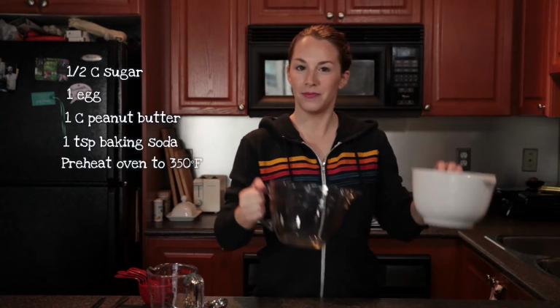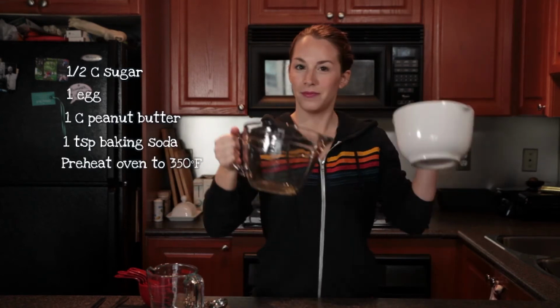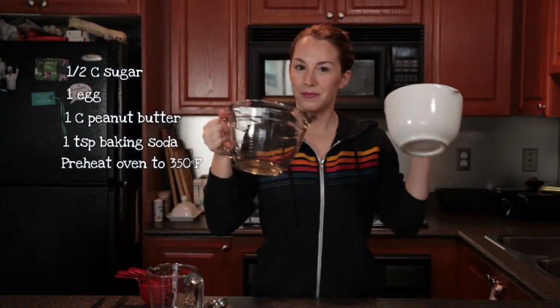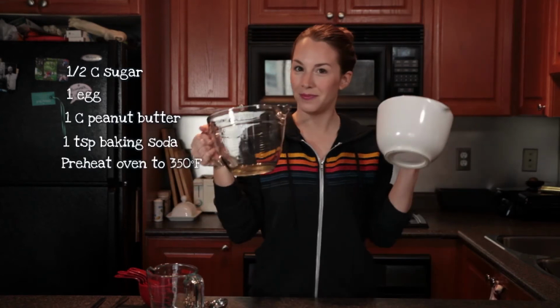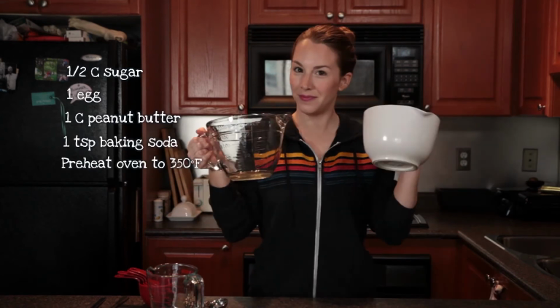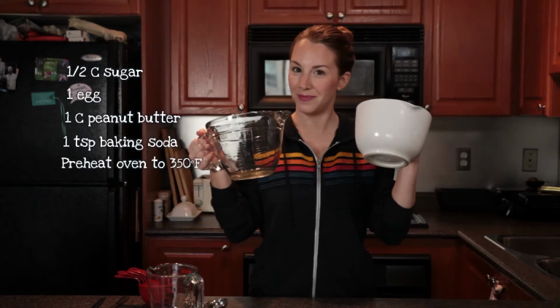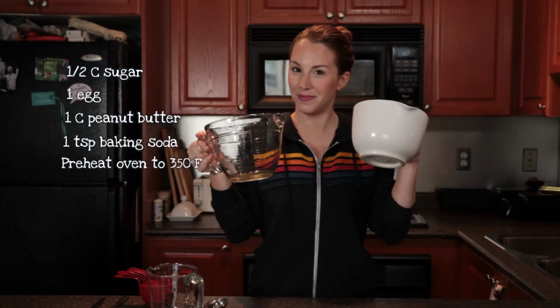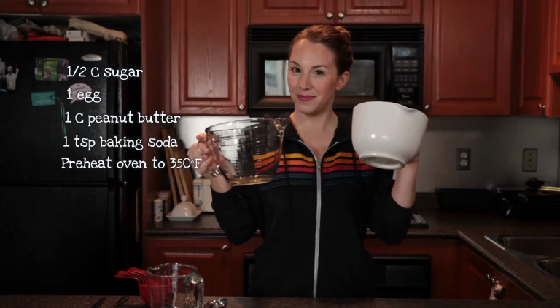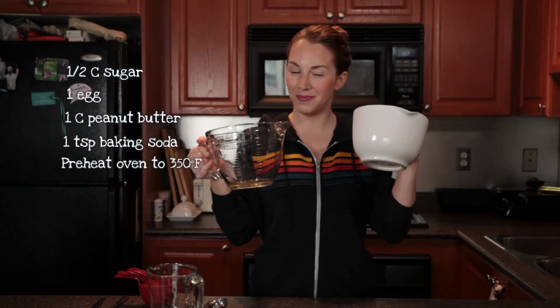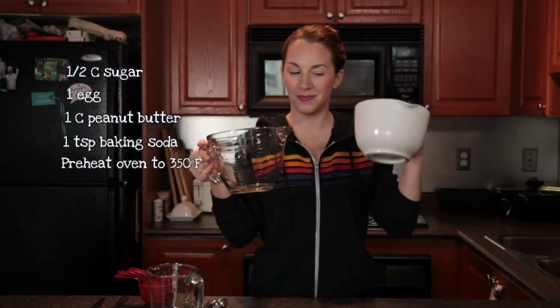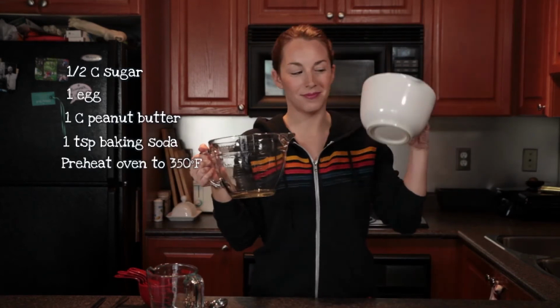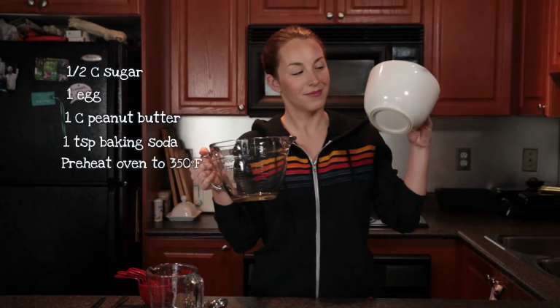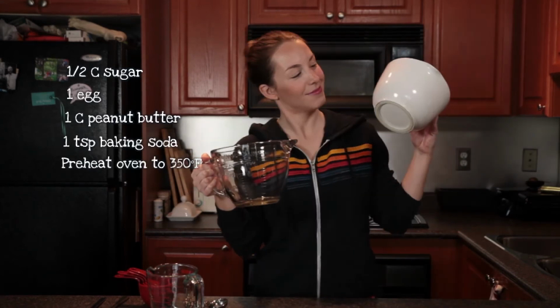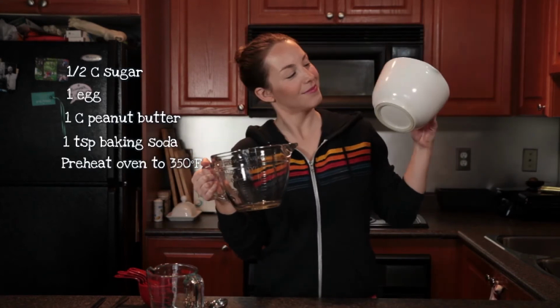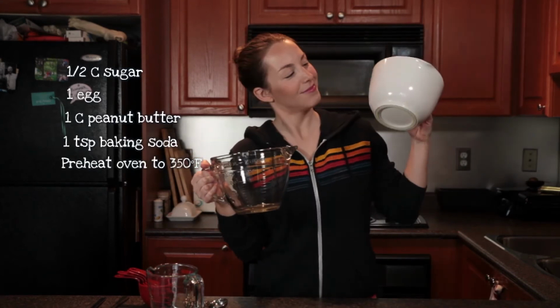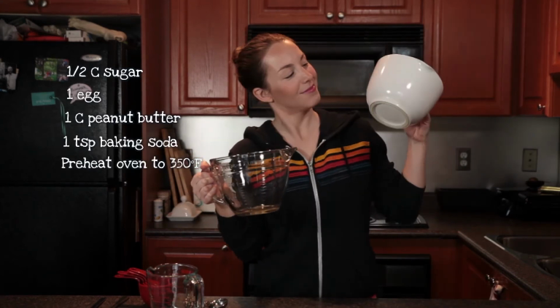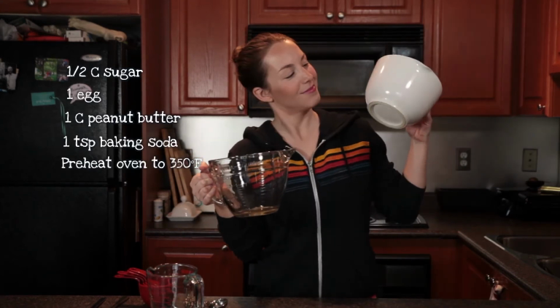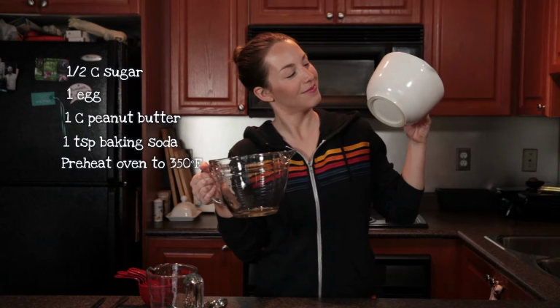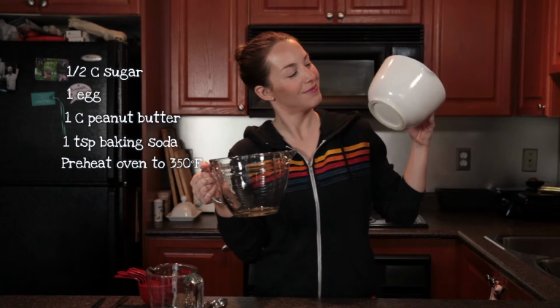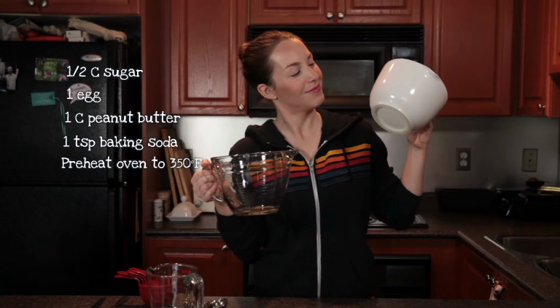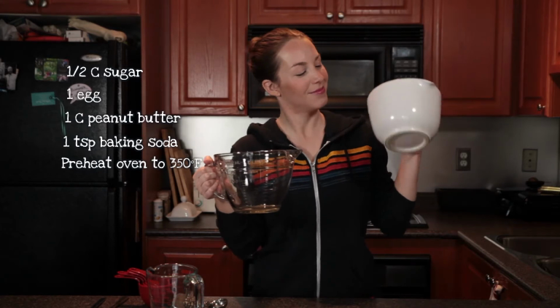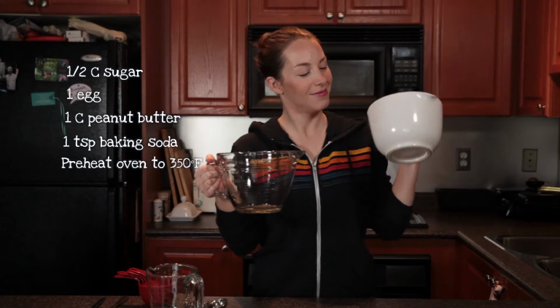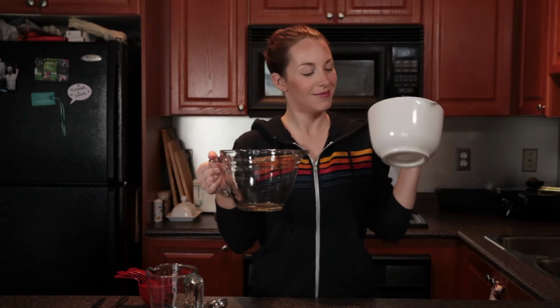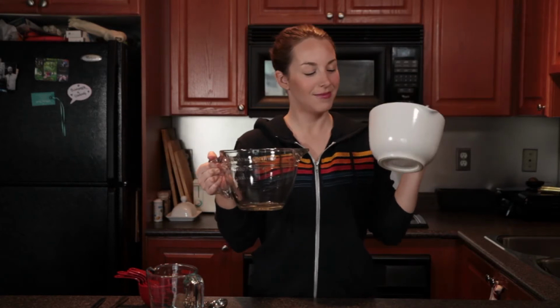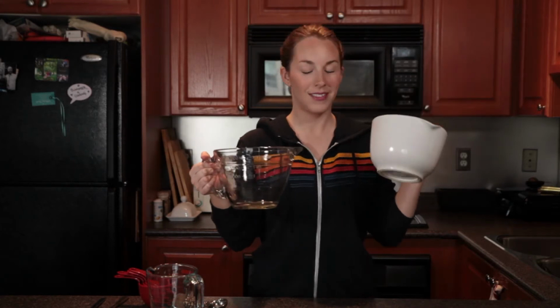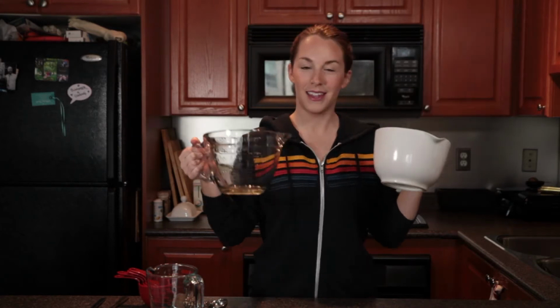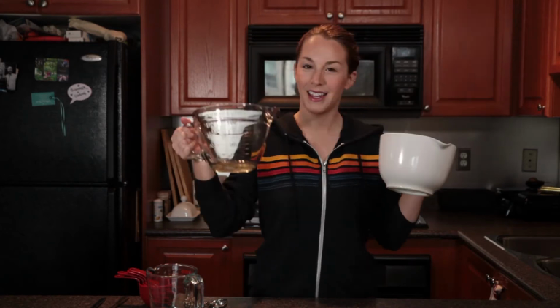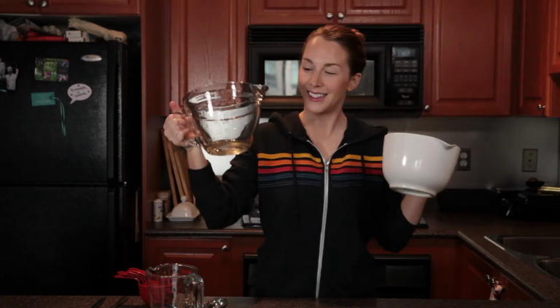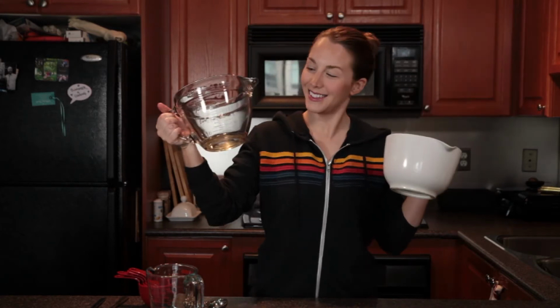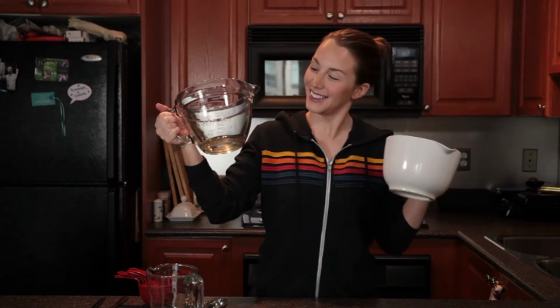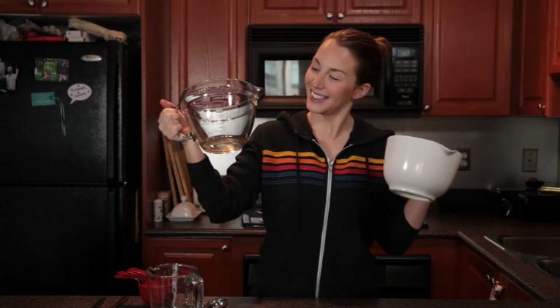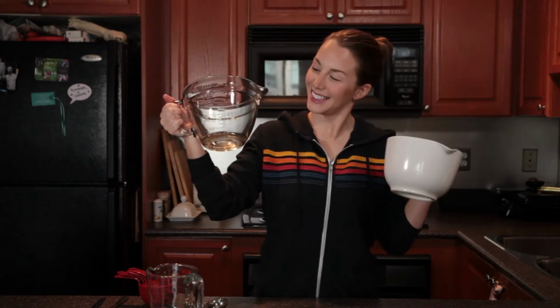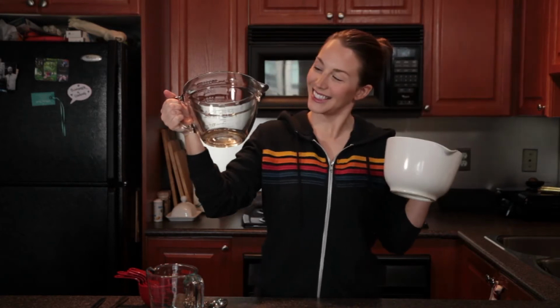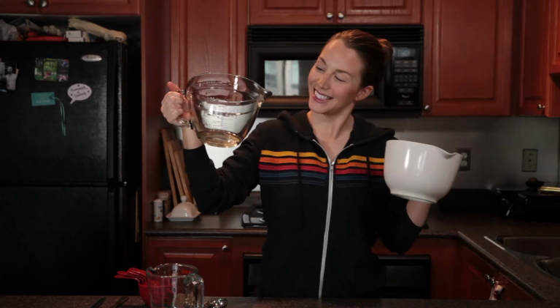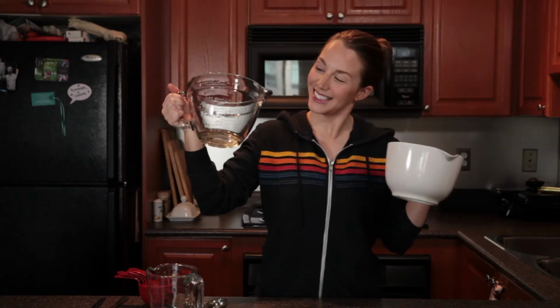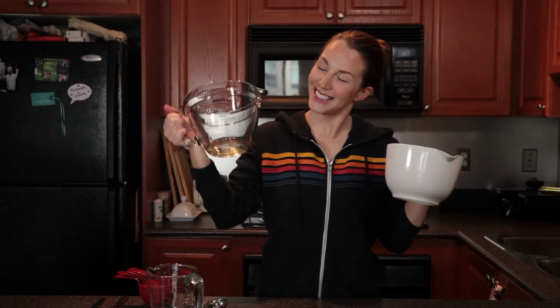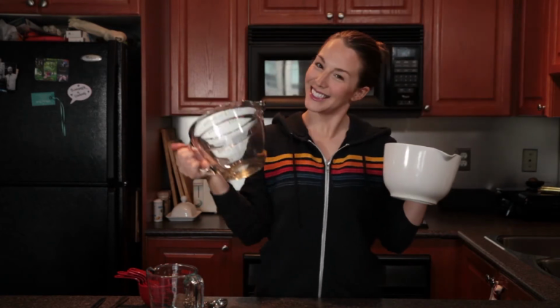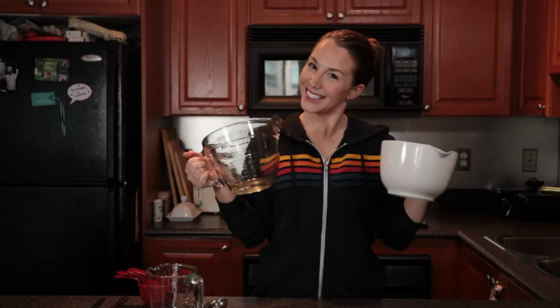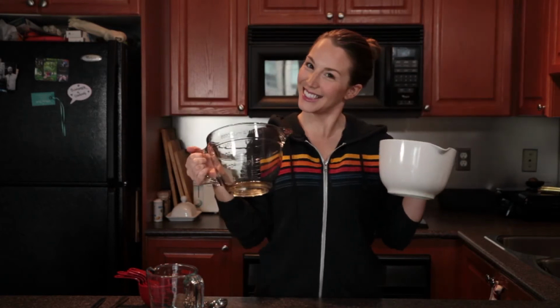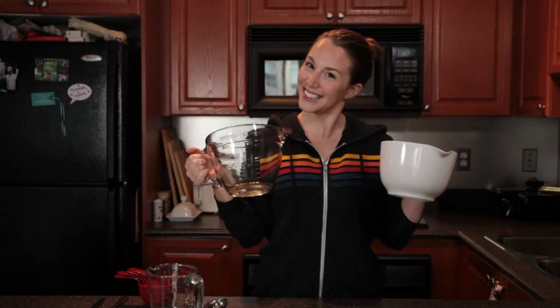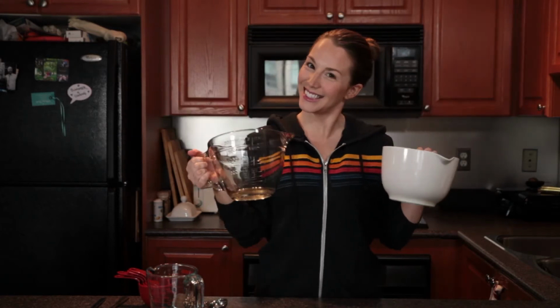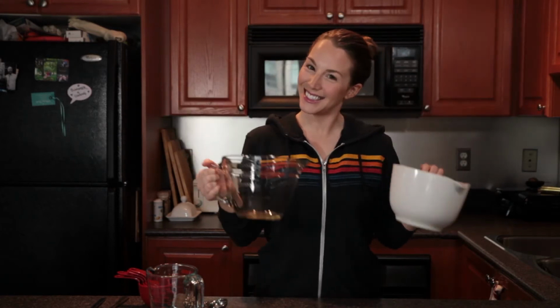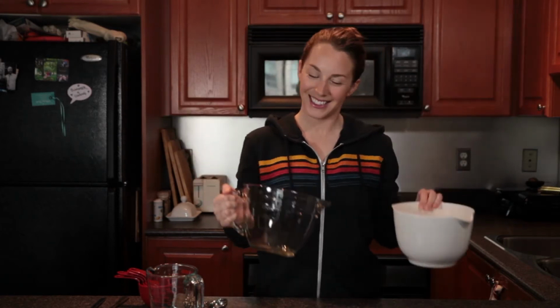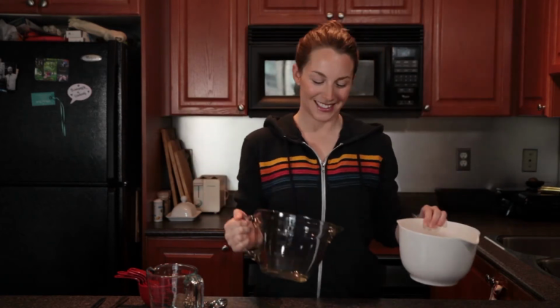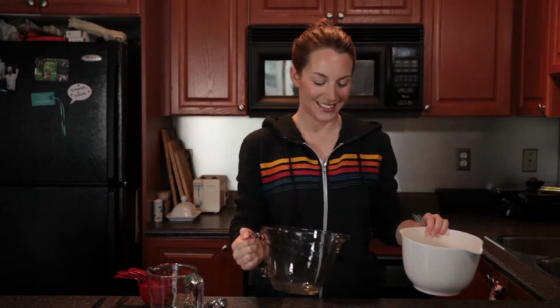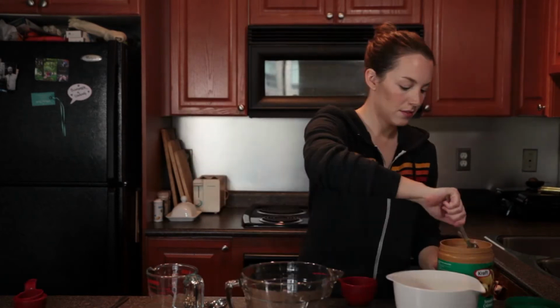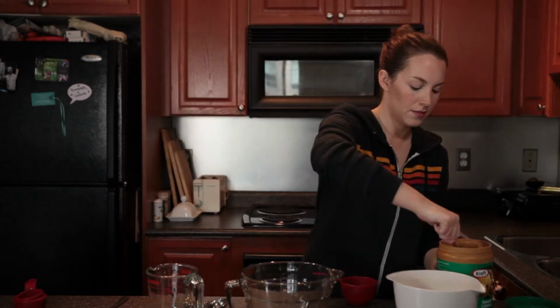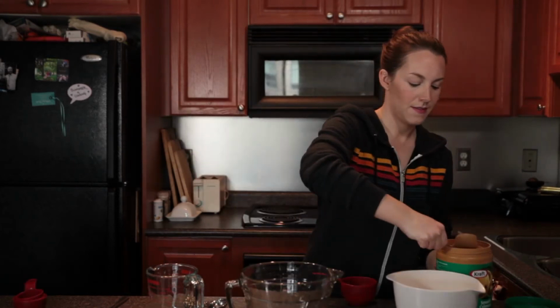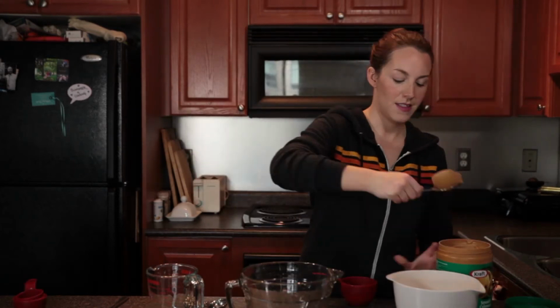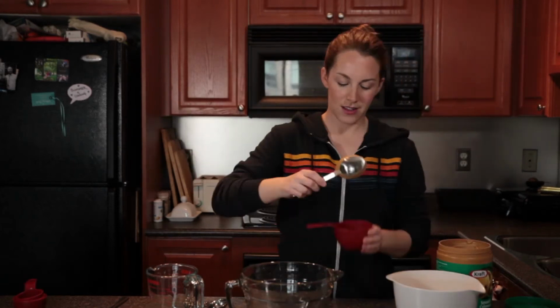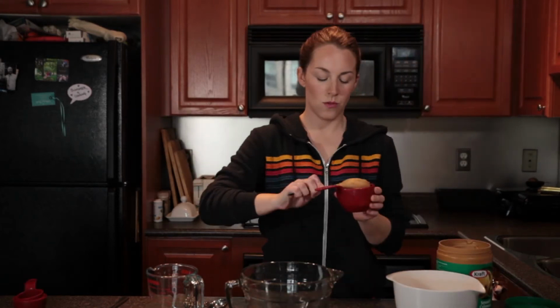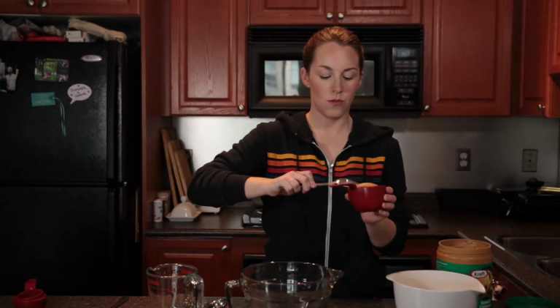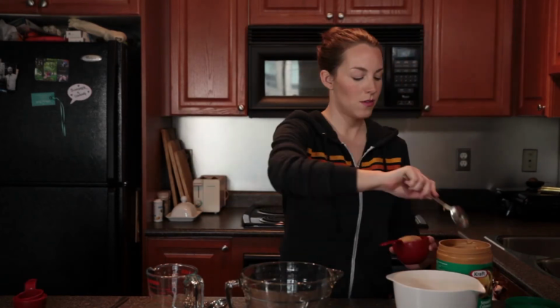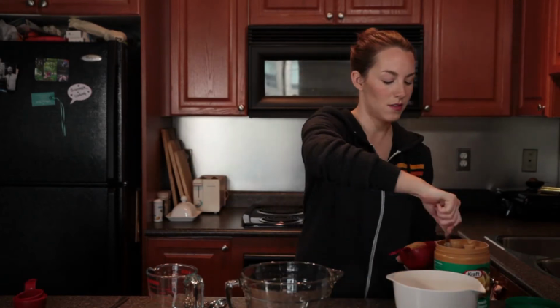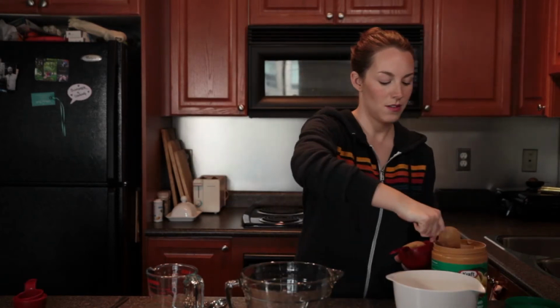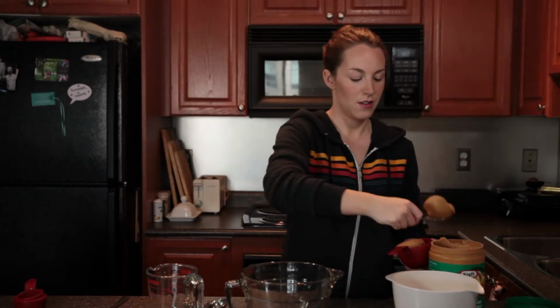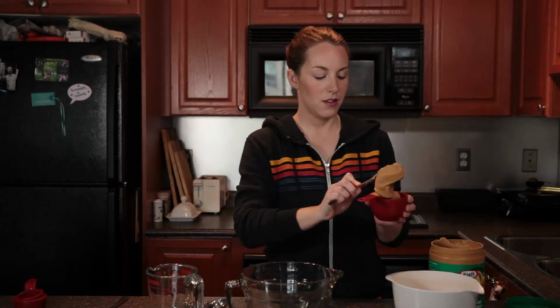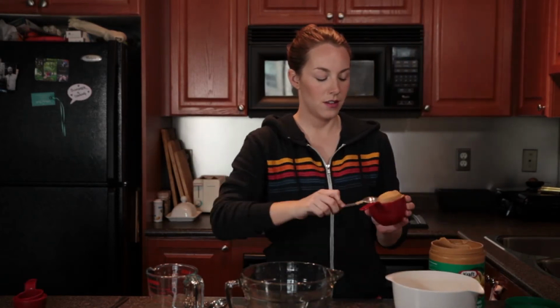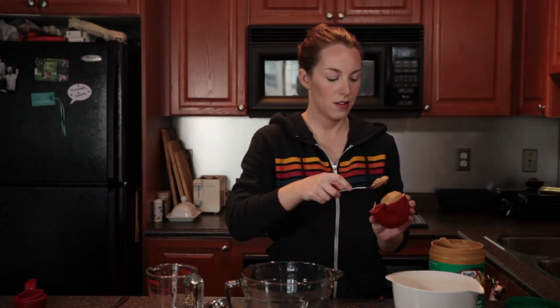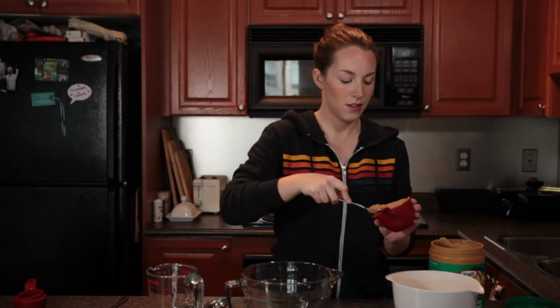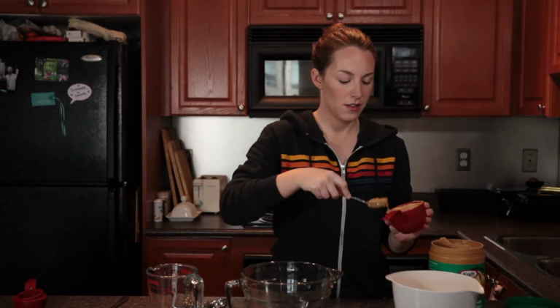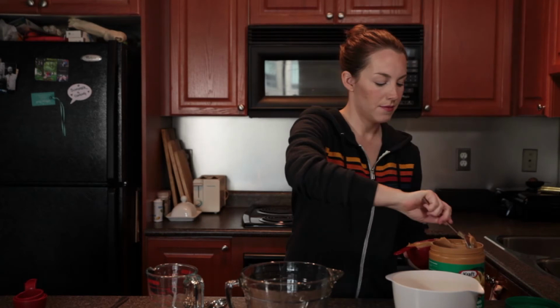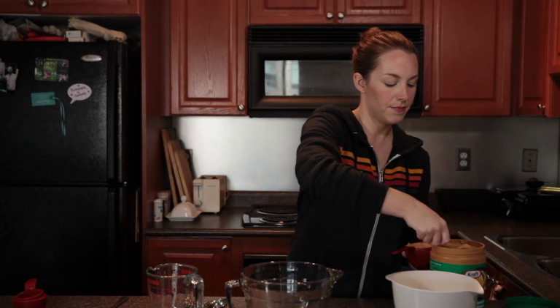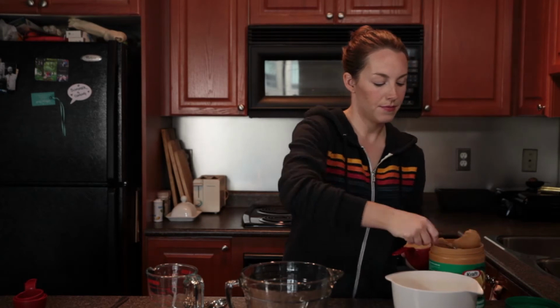I'm going to bake the original Kraft recipe in this bowl and the modified recipe in this one so that we can compare, but you'll just need one bowl.